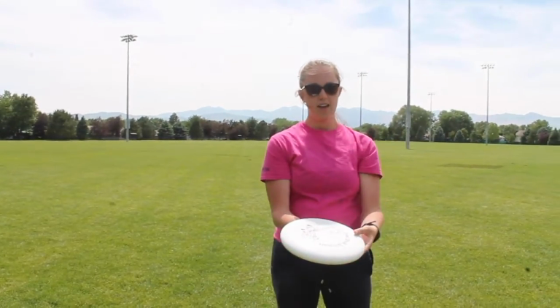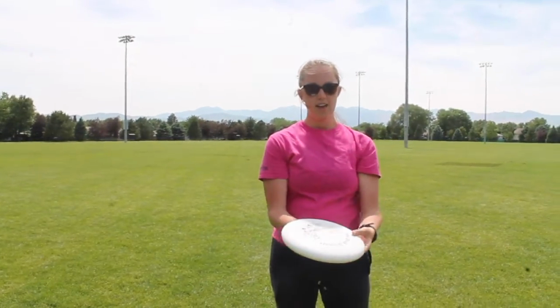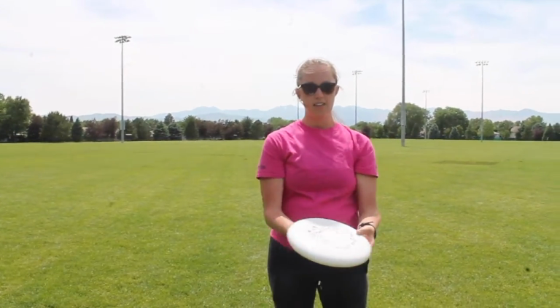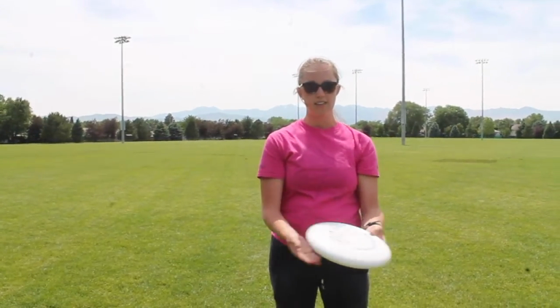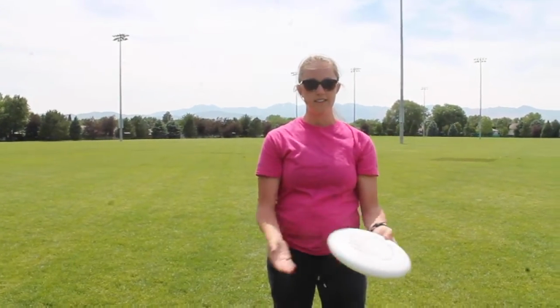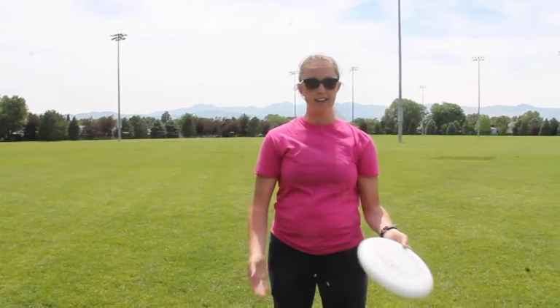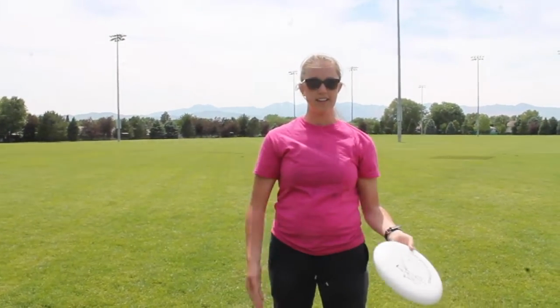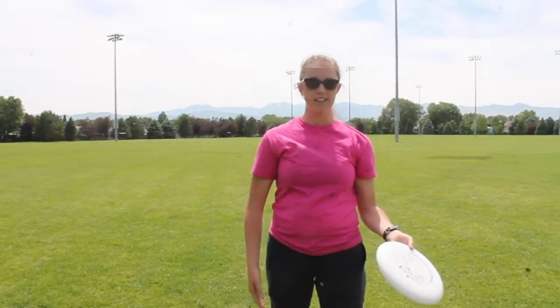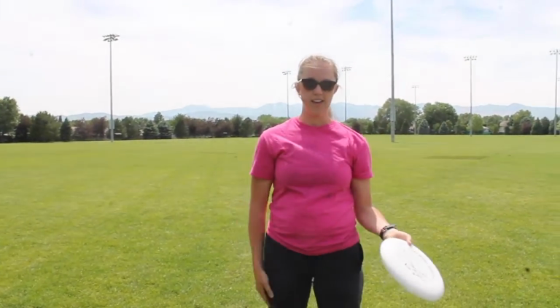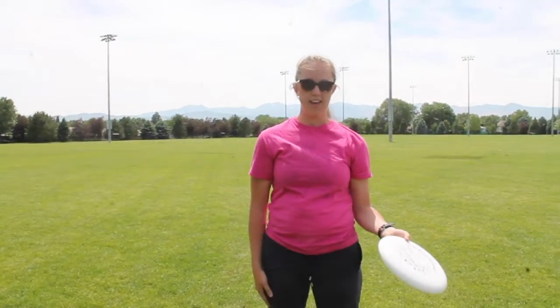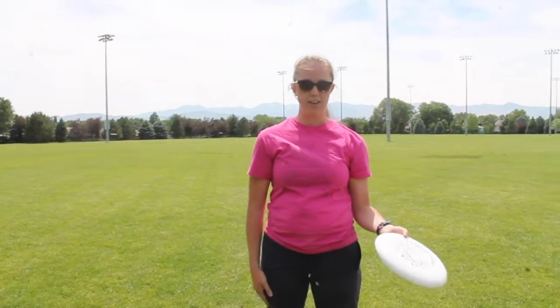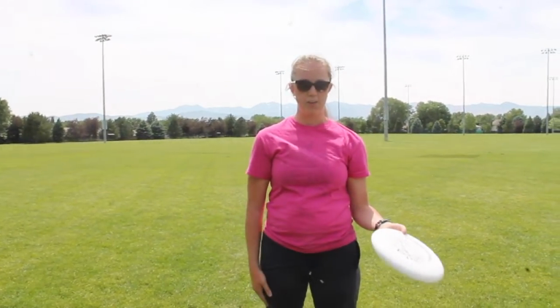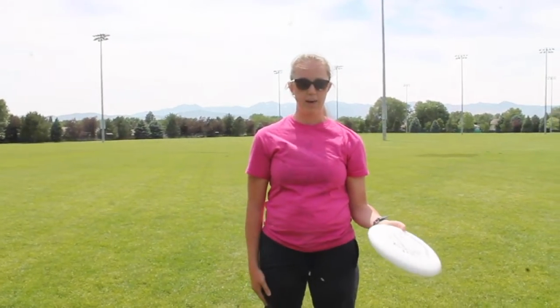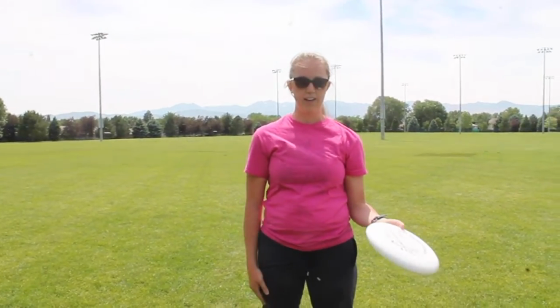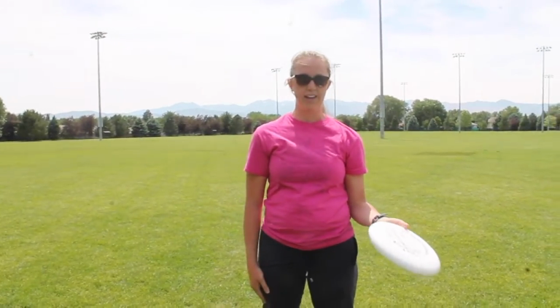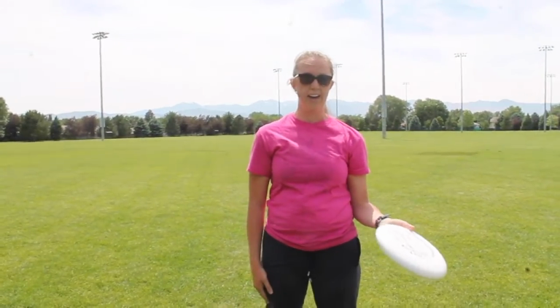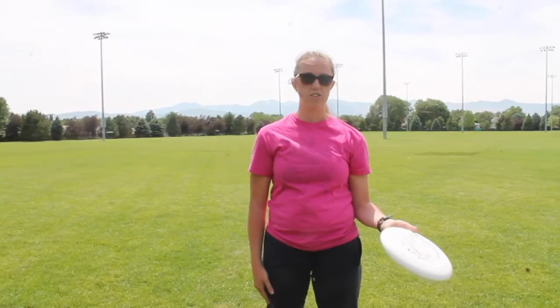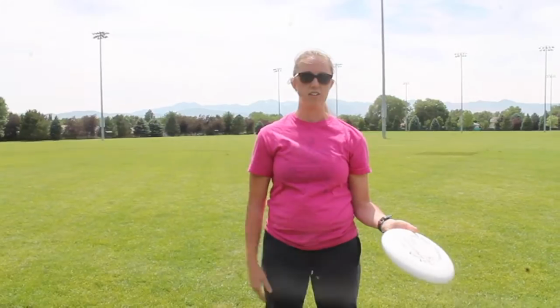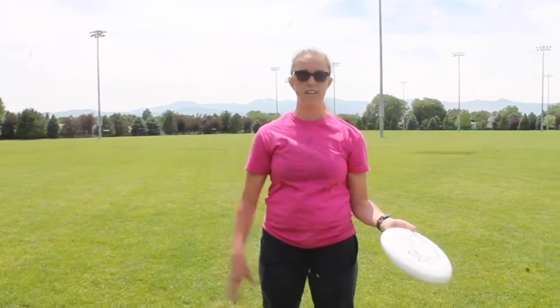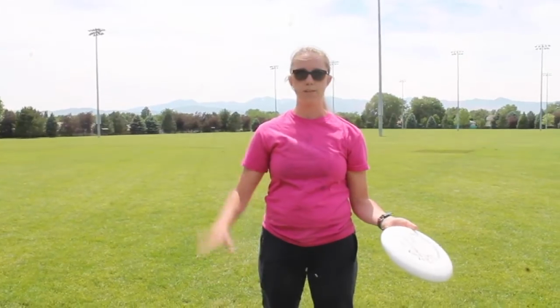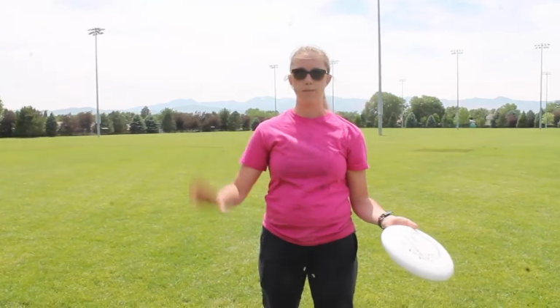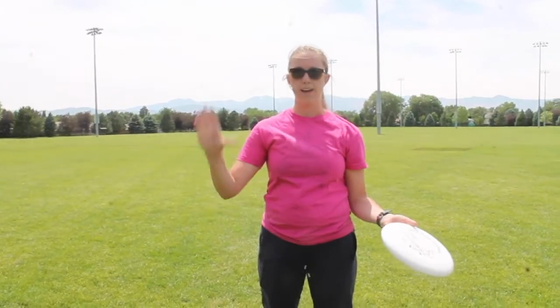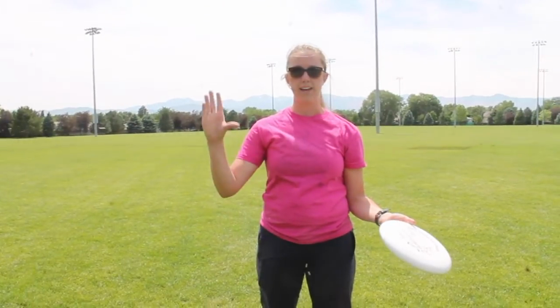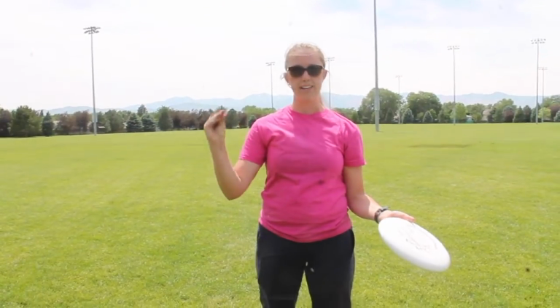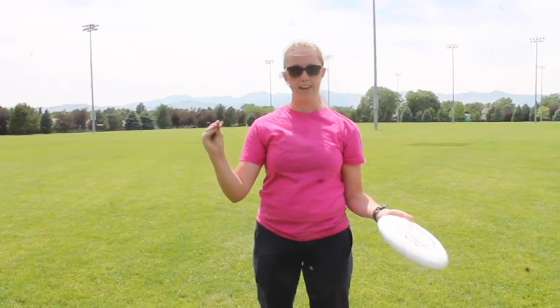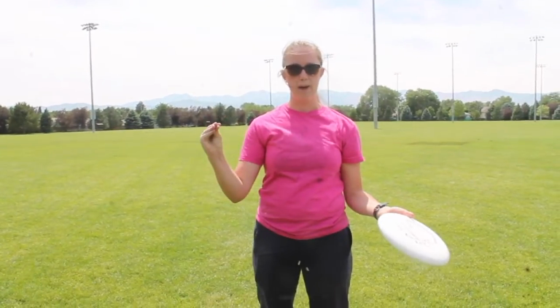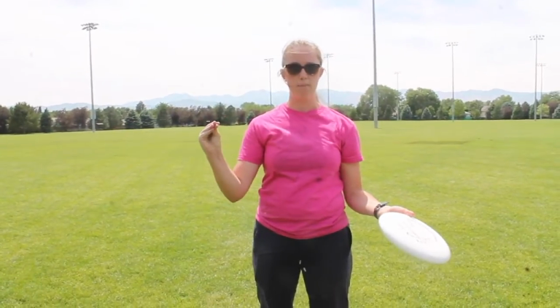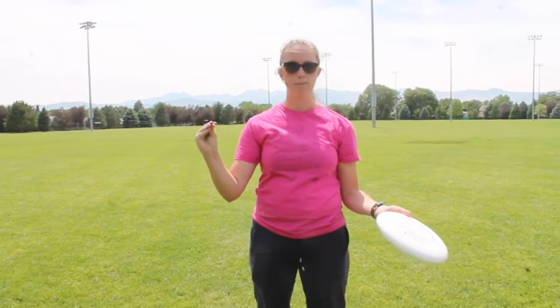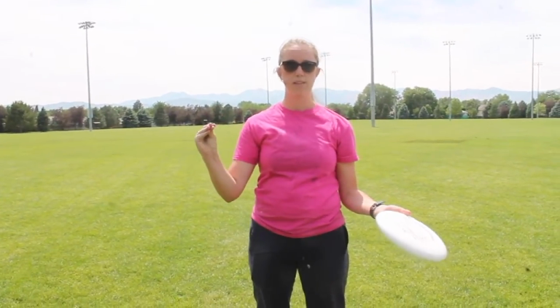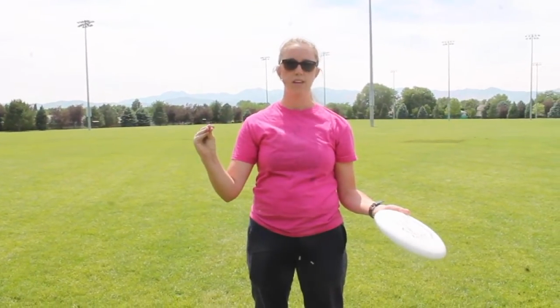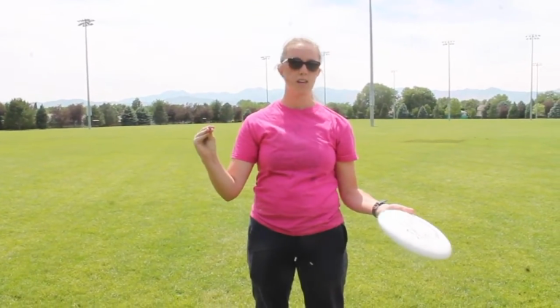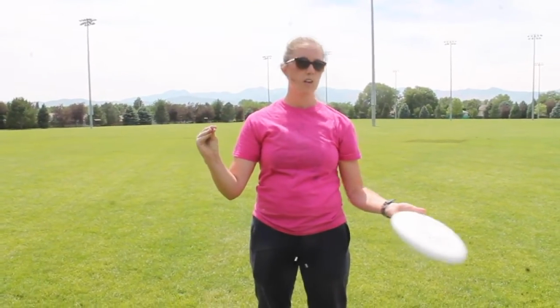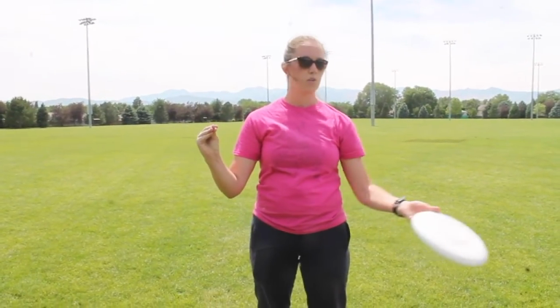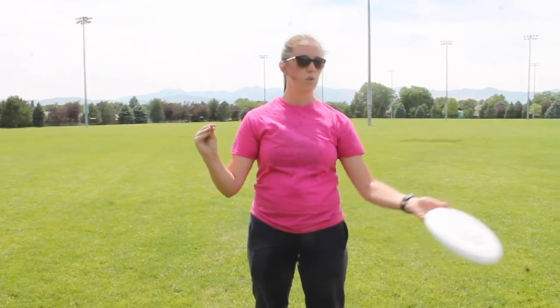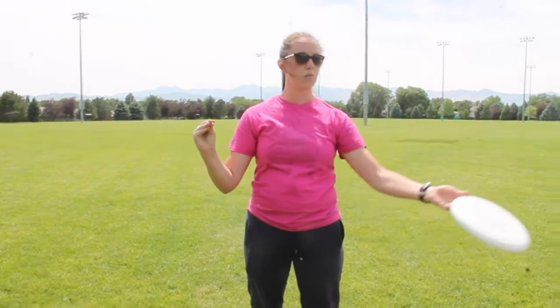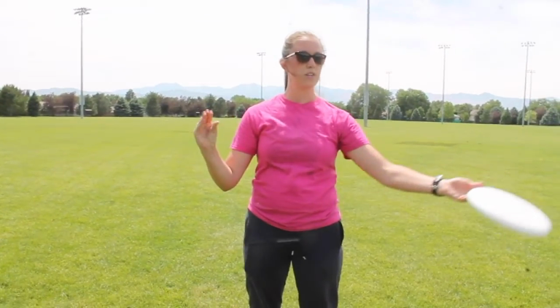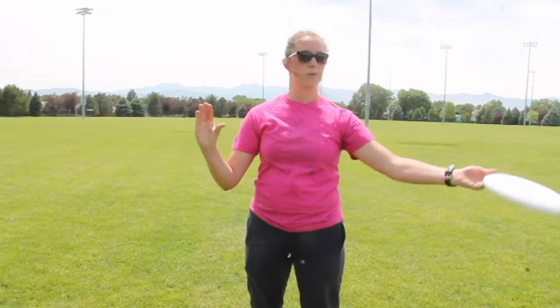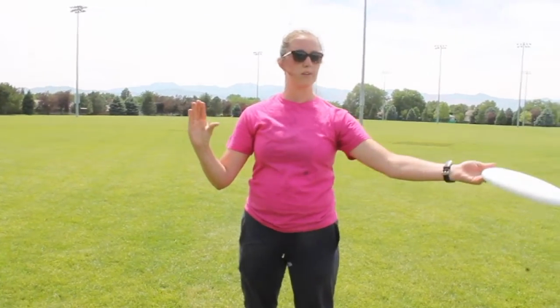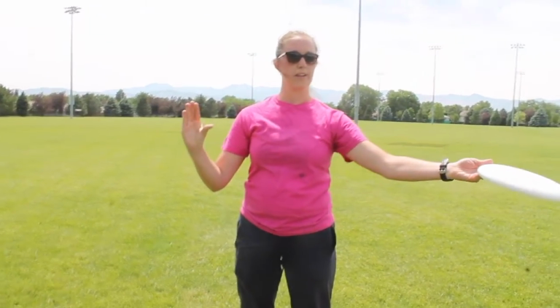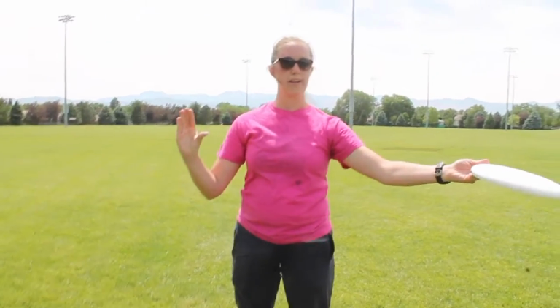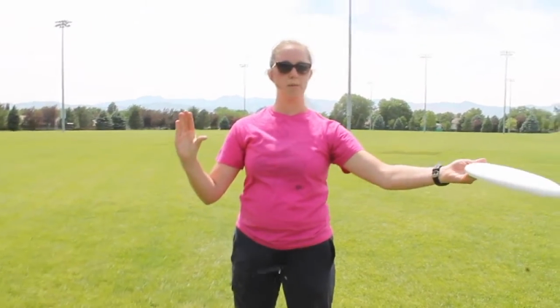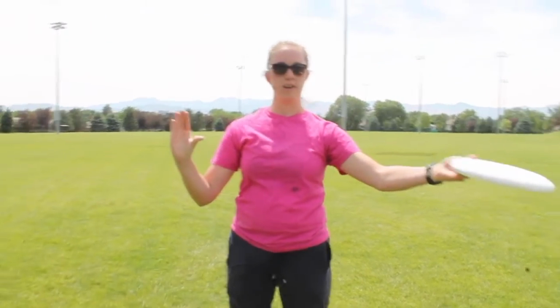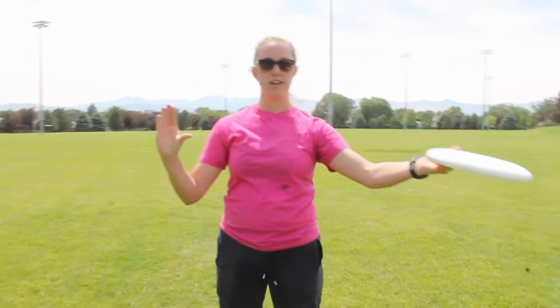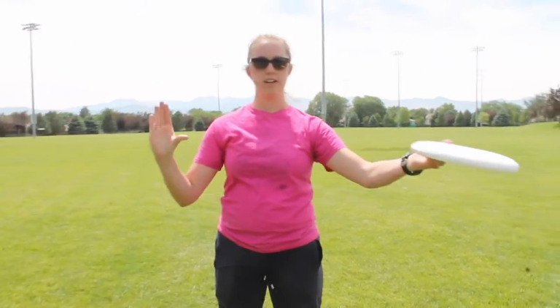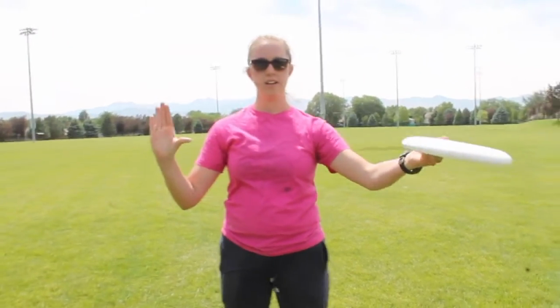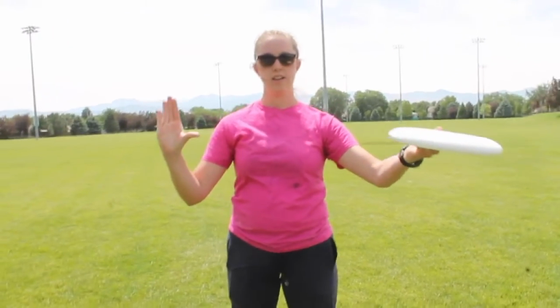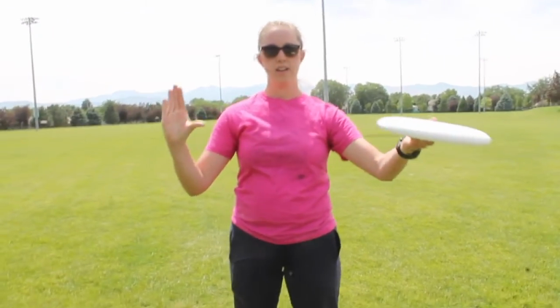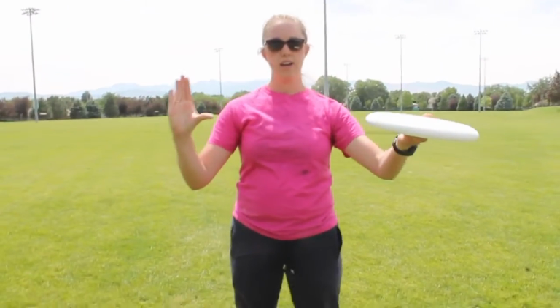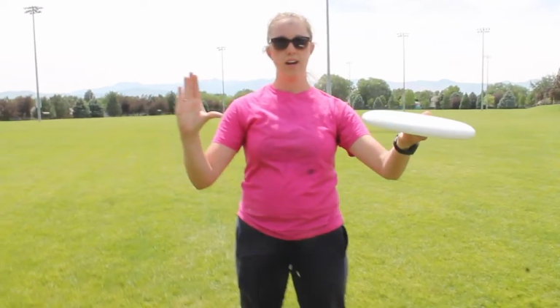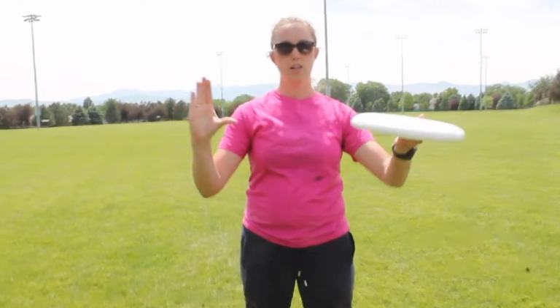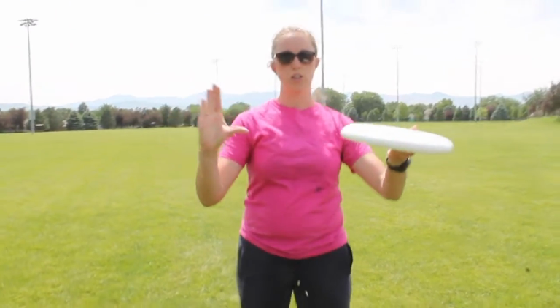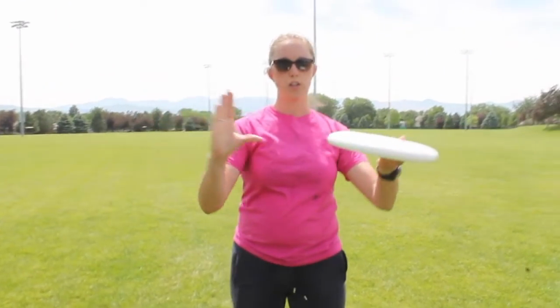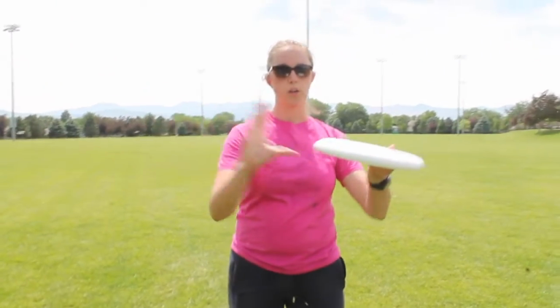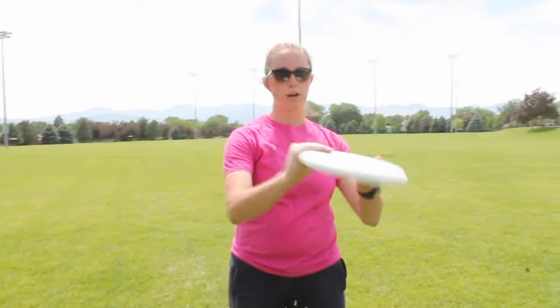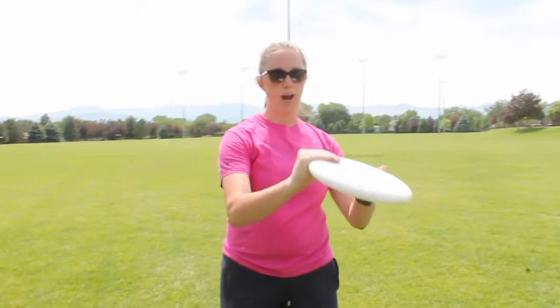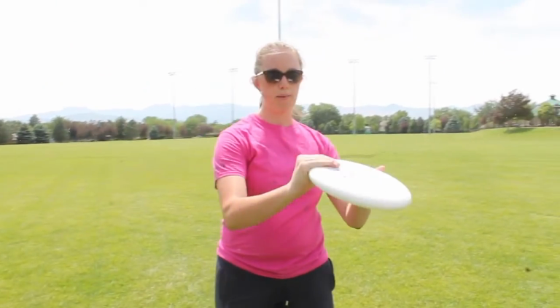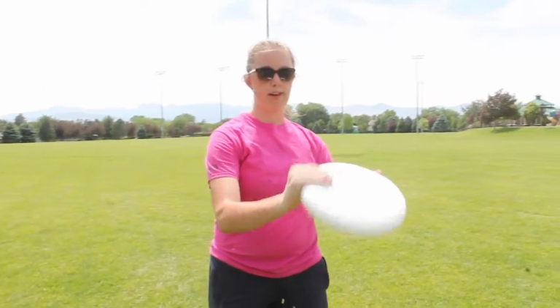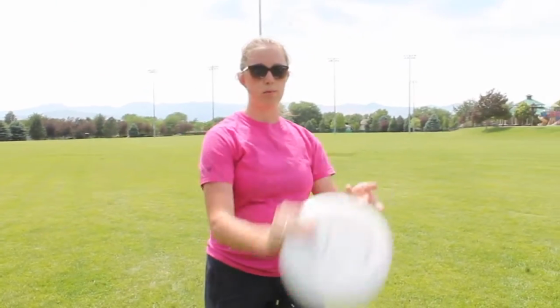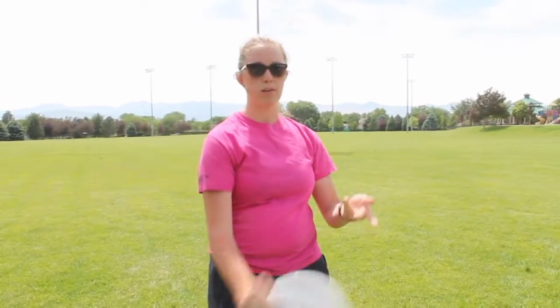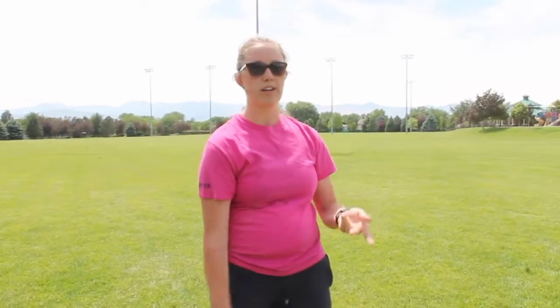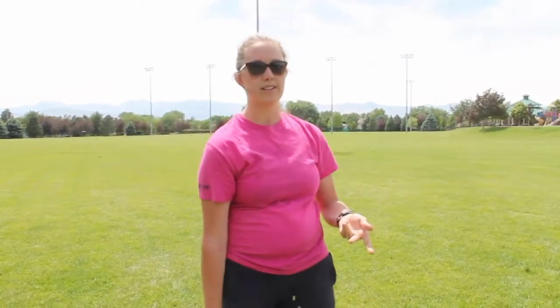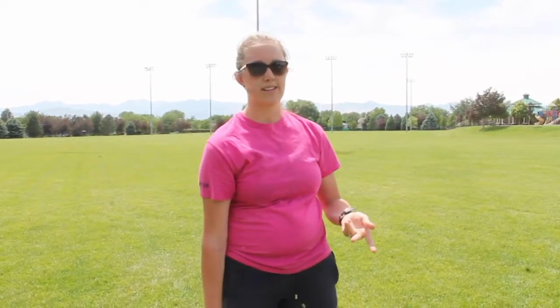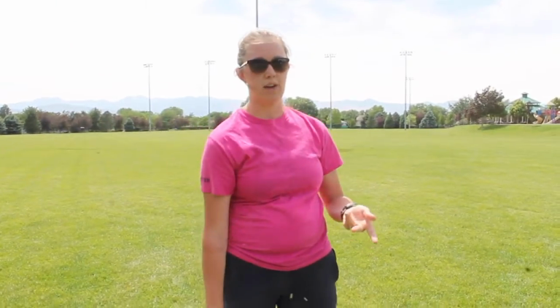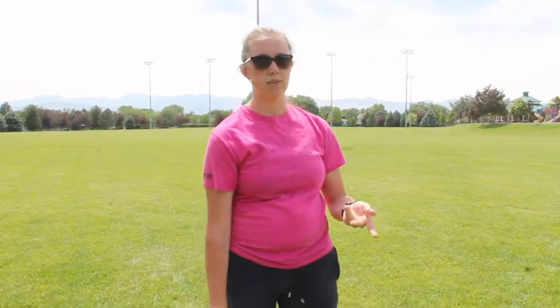The second way to catch it is by a clam. The frisbee is going to come in and you're going to grab it and bring it down.